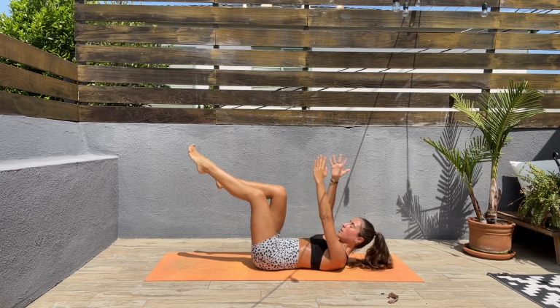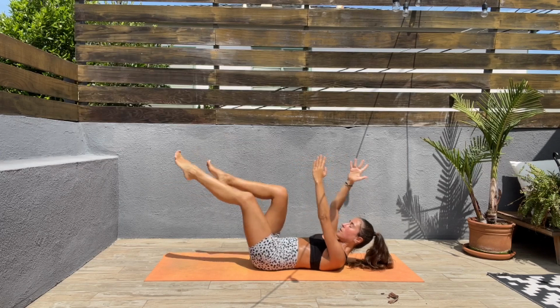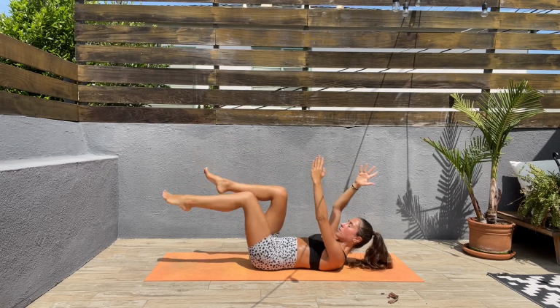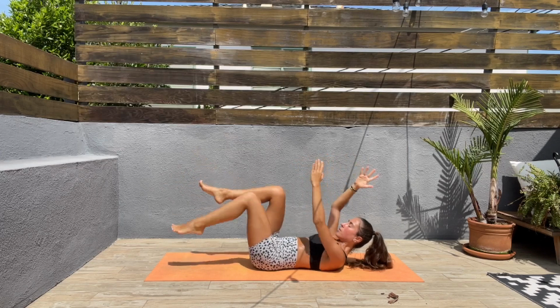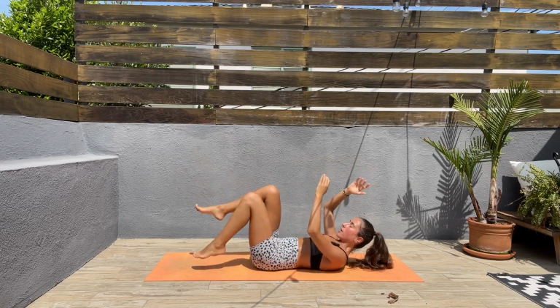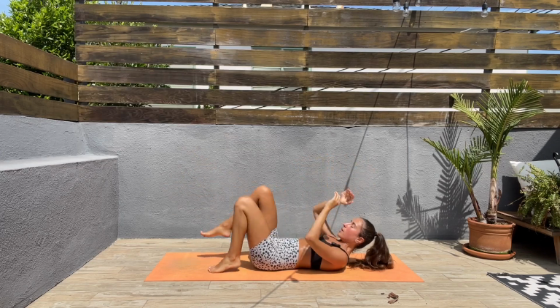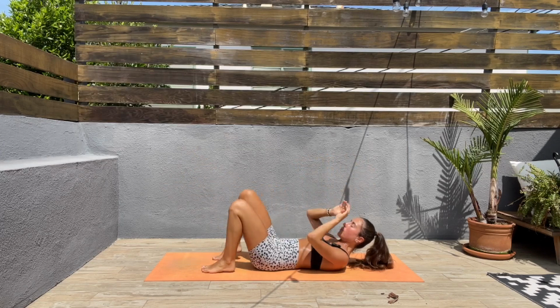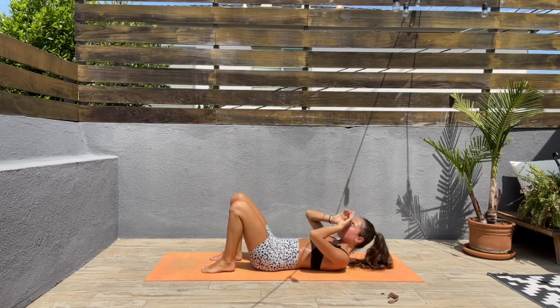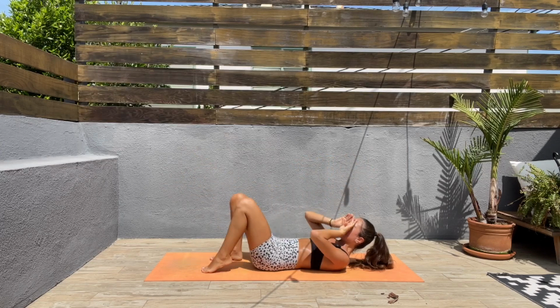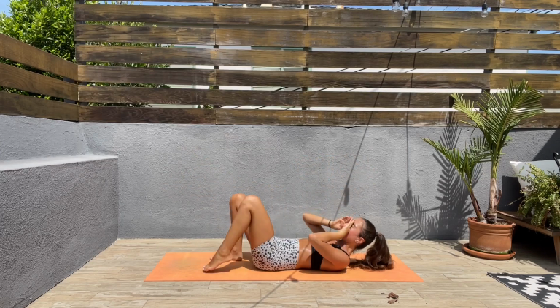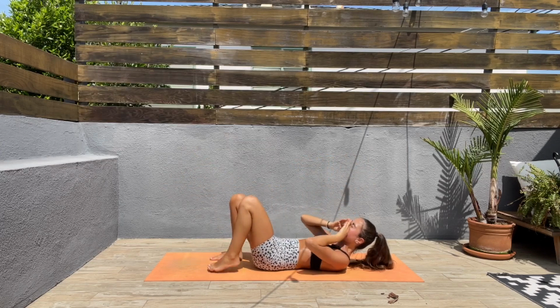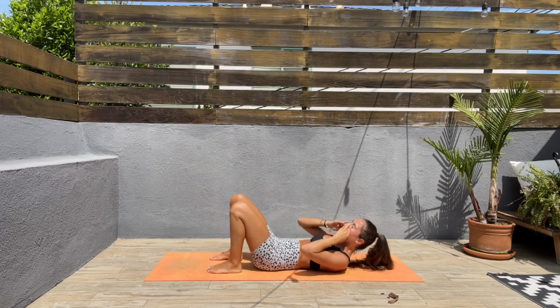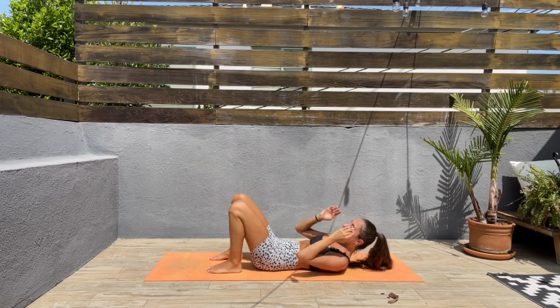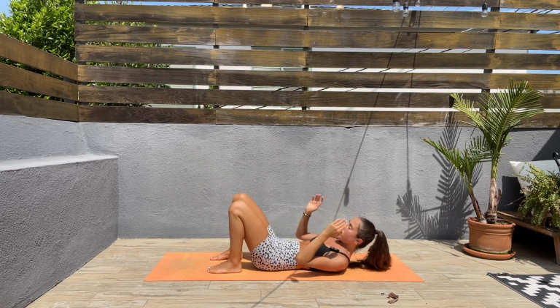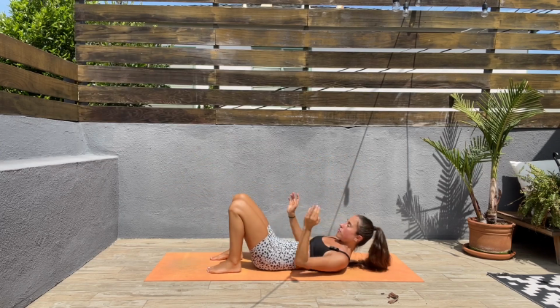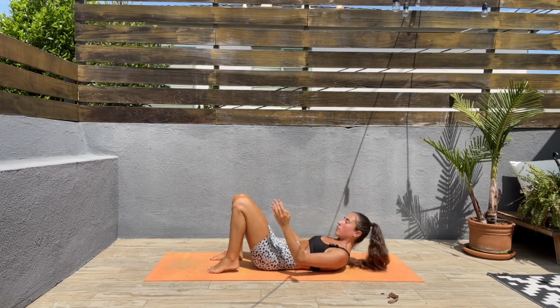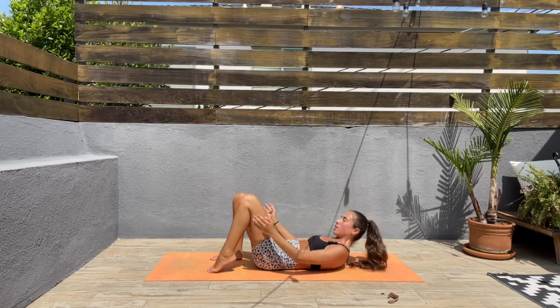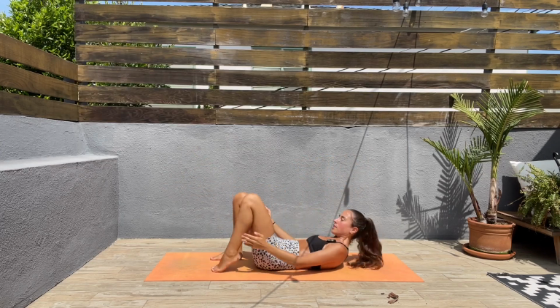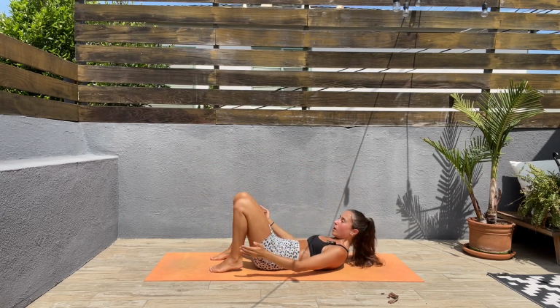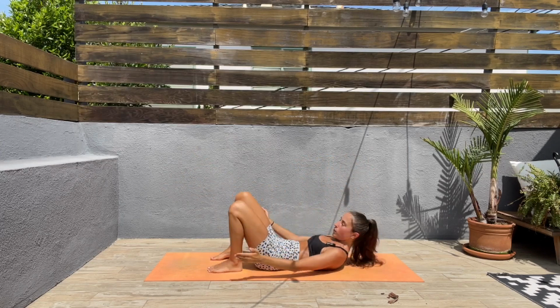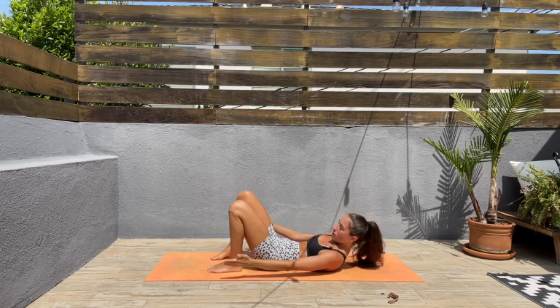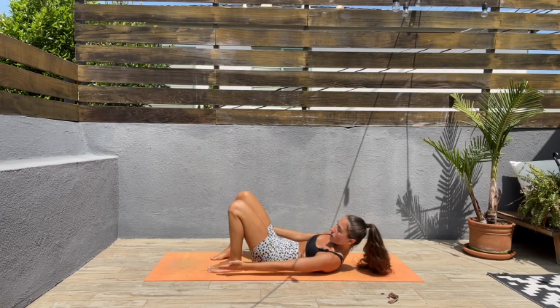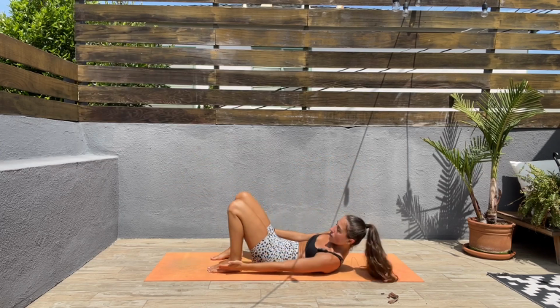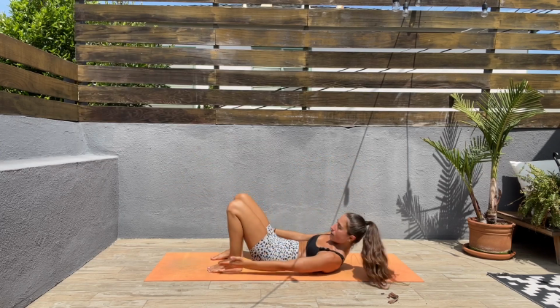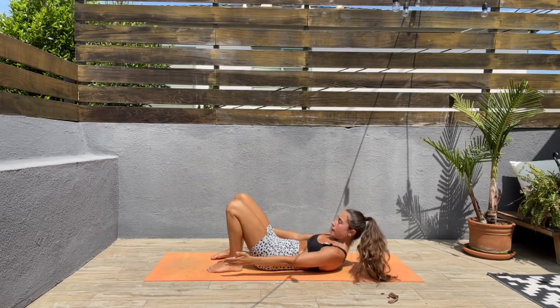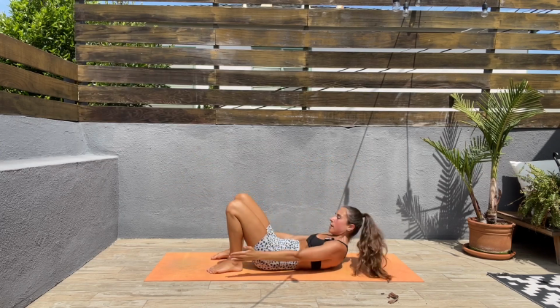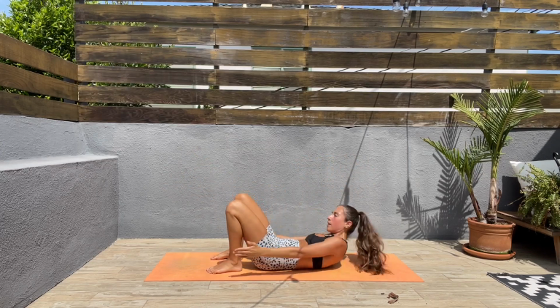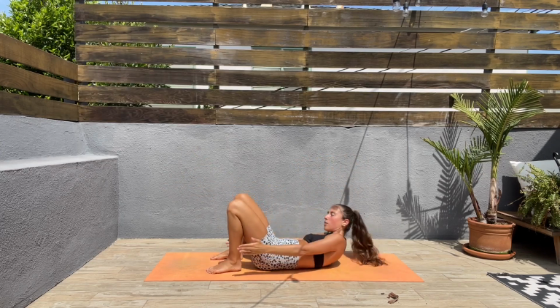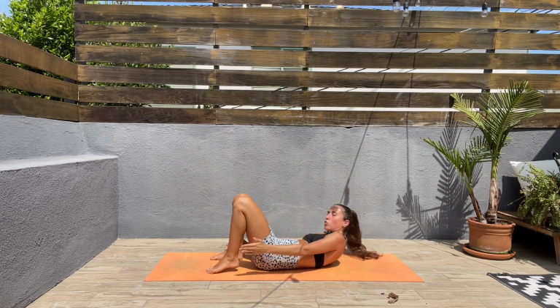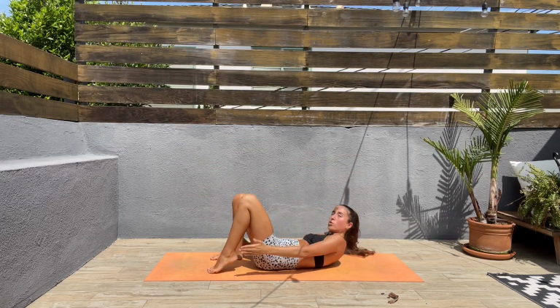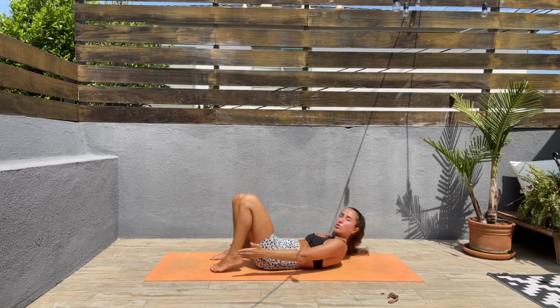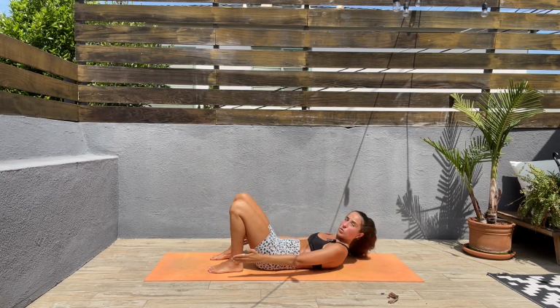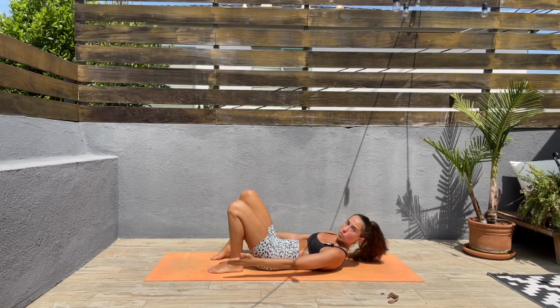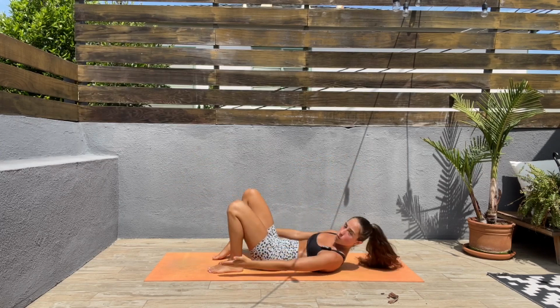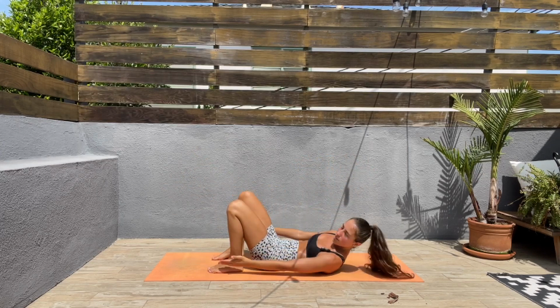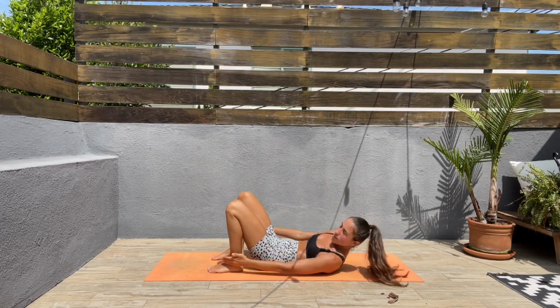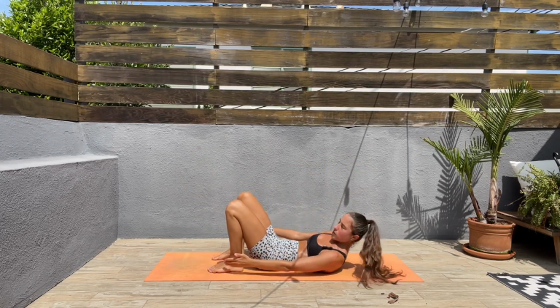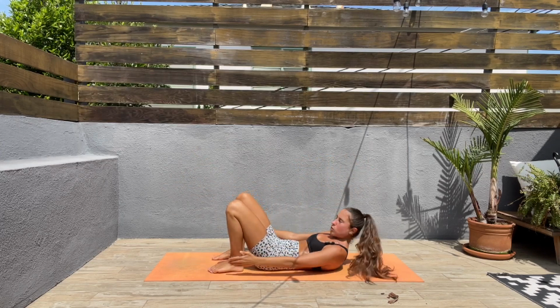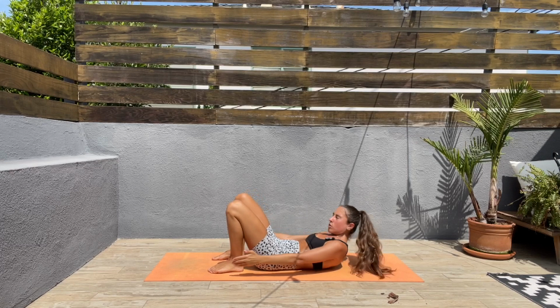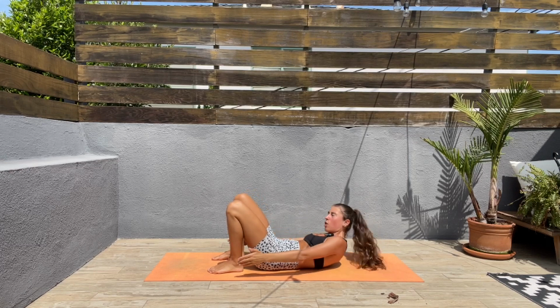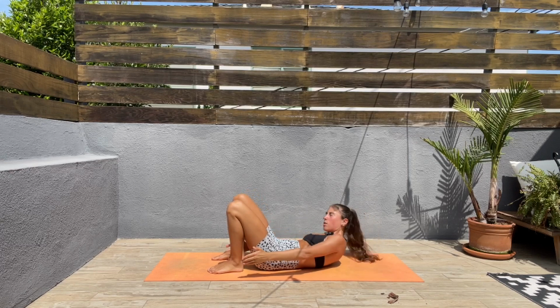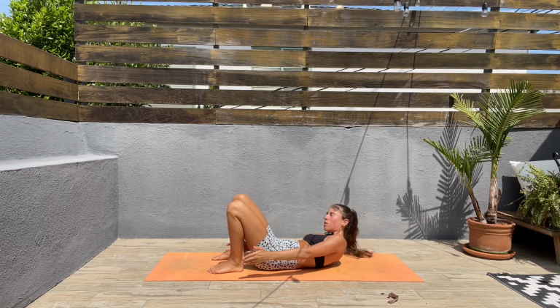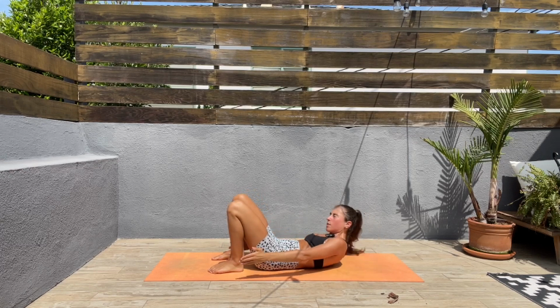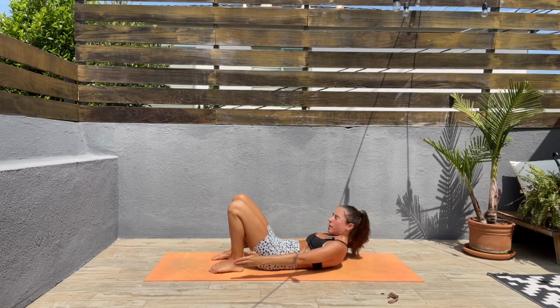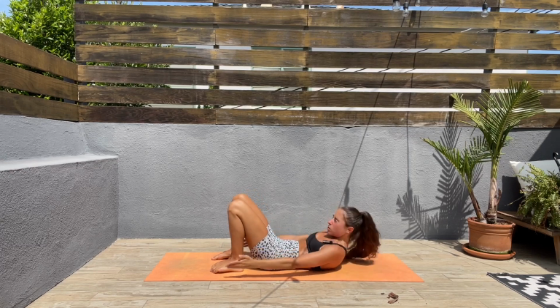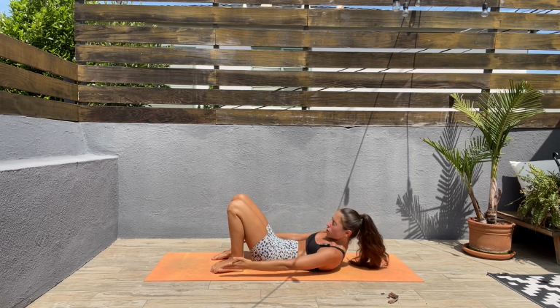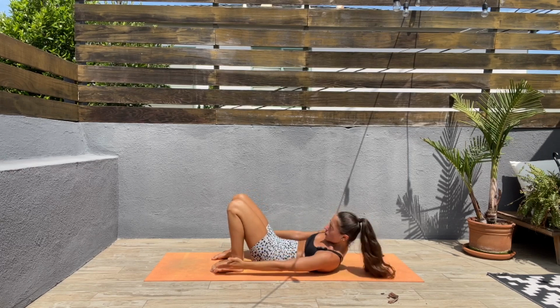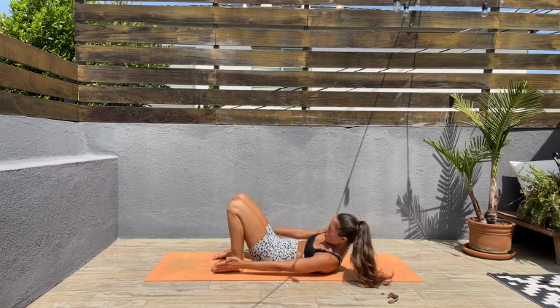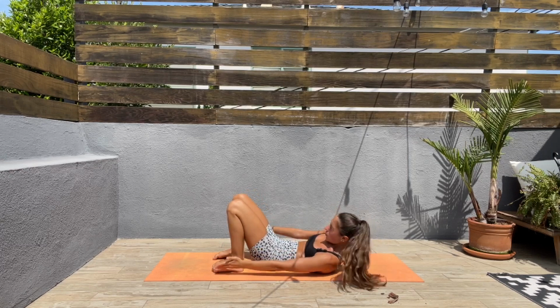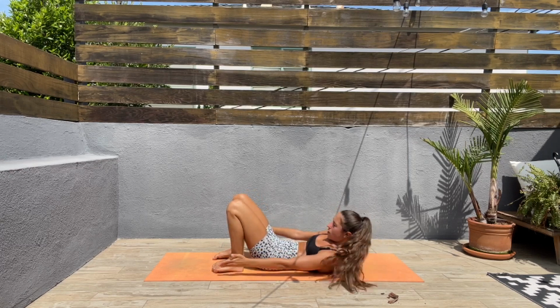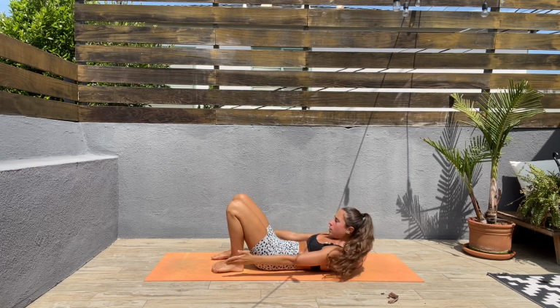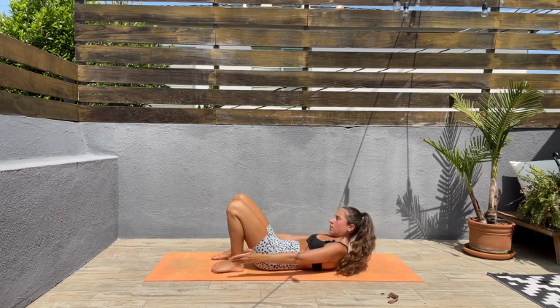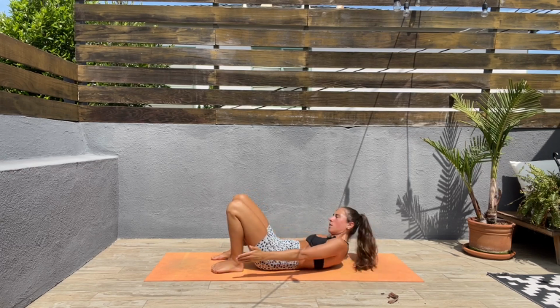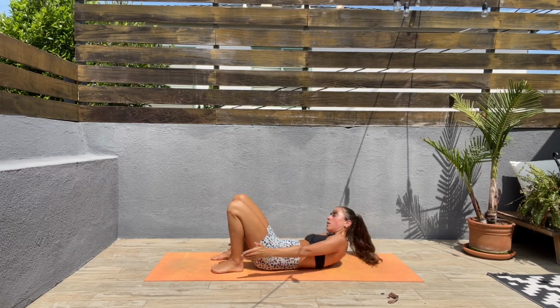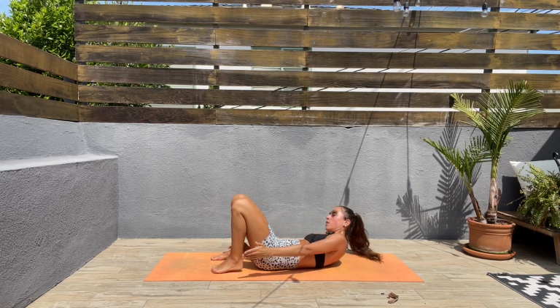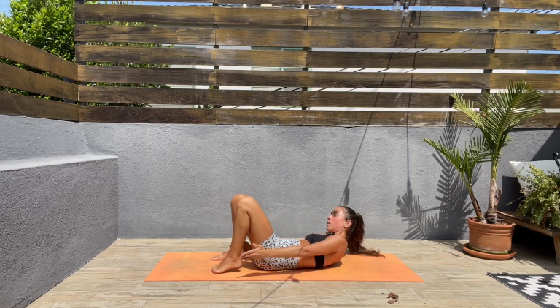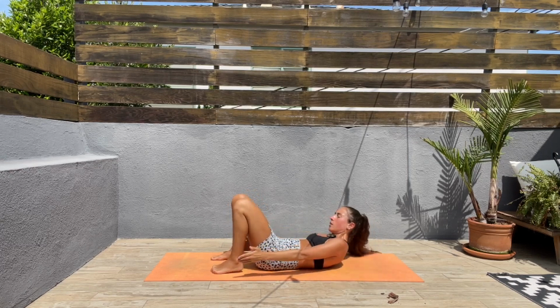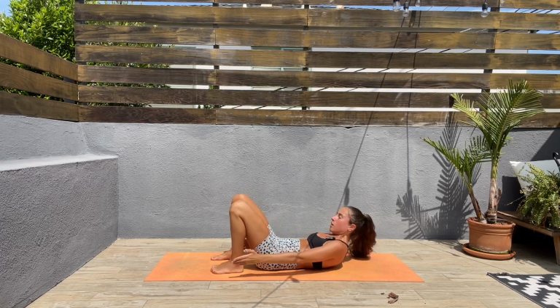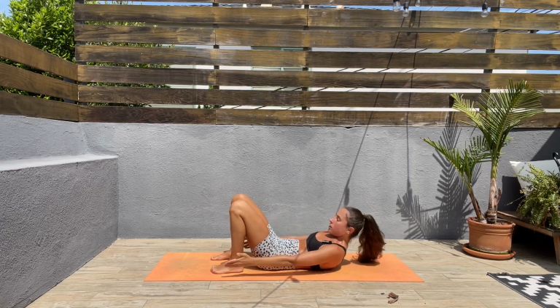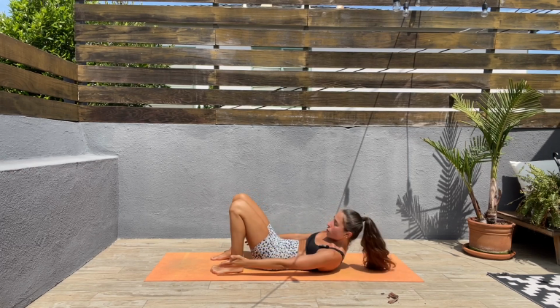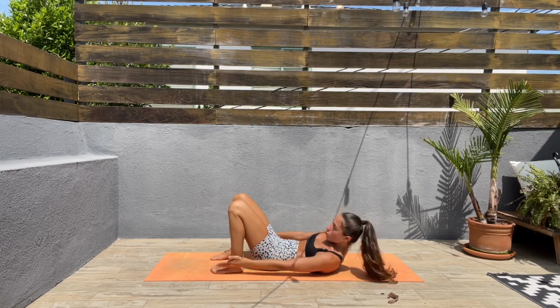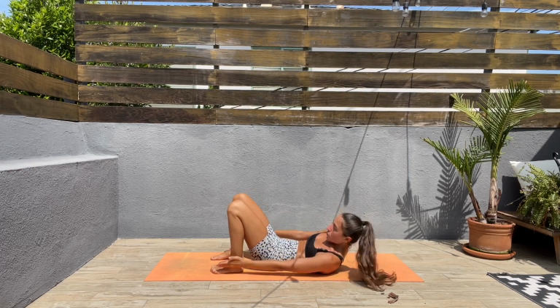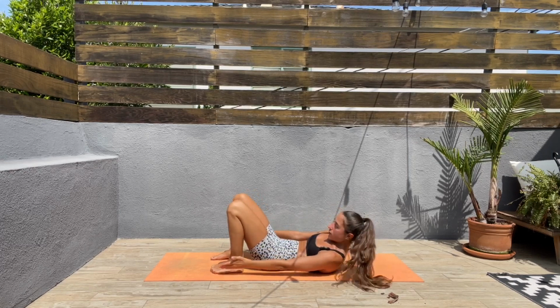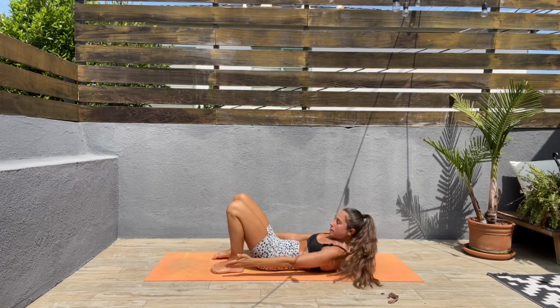Come on, 10 seconds left! Next we'll be doing heel touches. Bring those feet down and twist one side to the other, touching those heels.